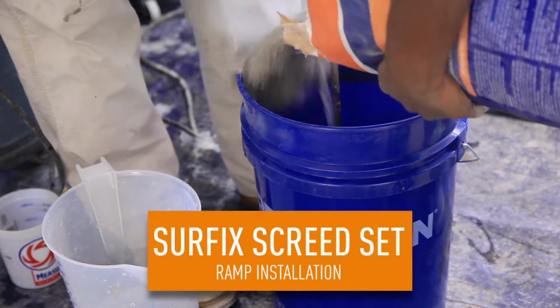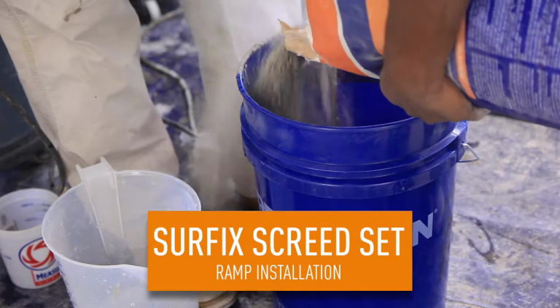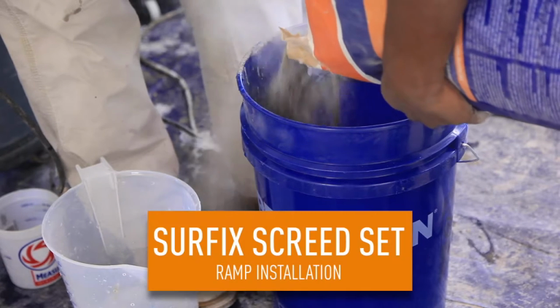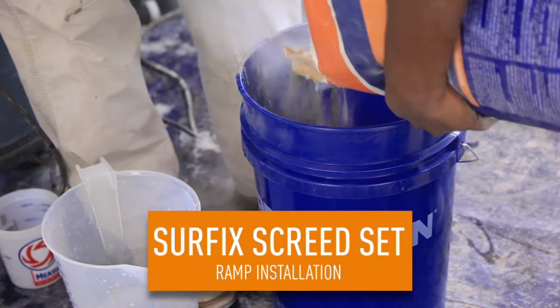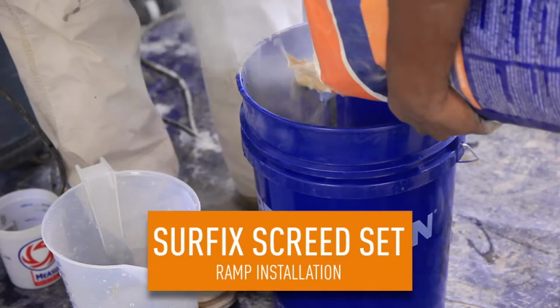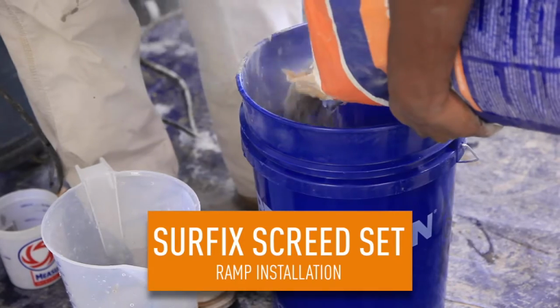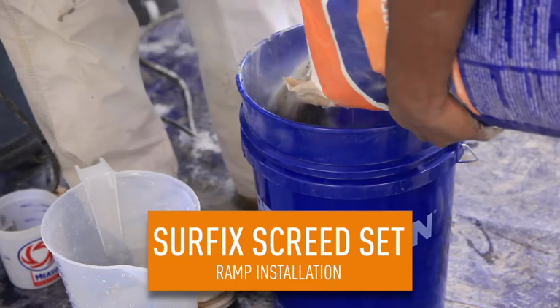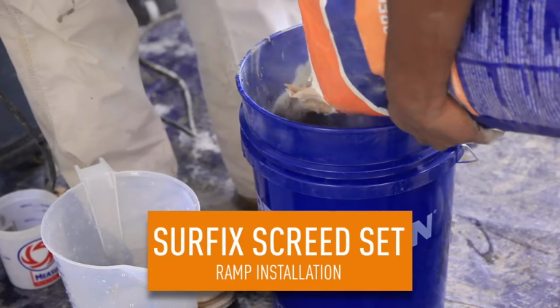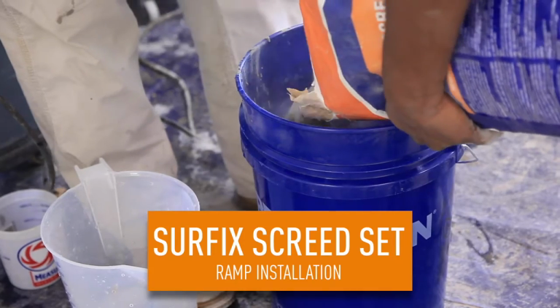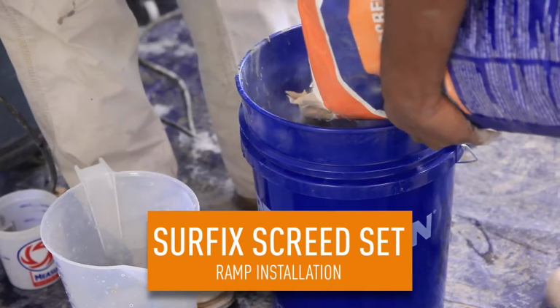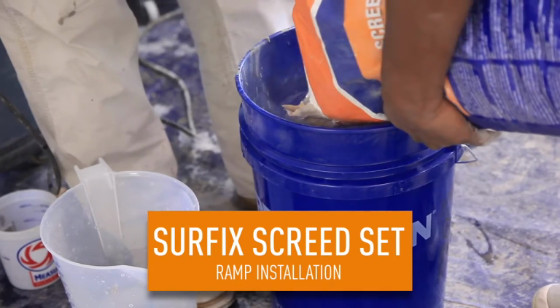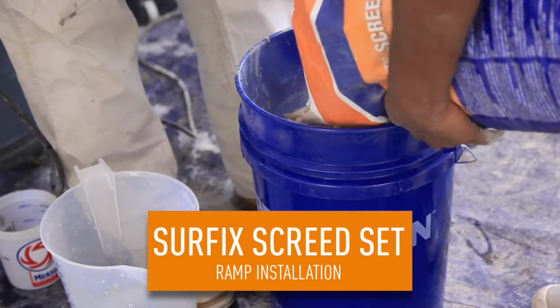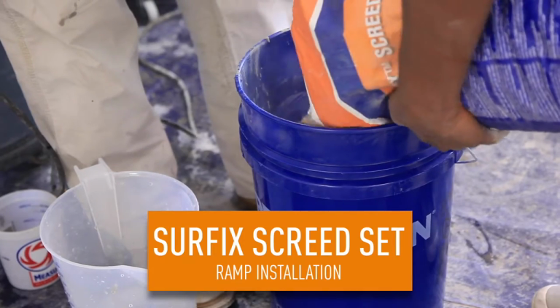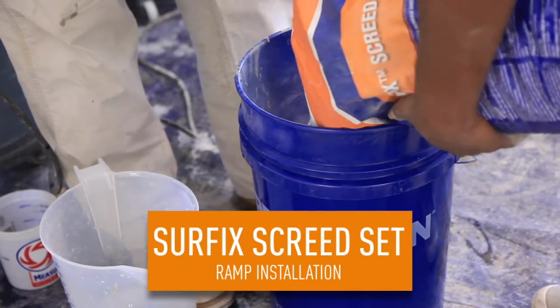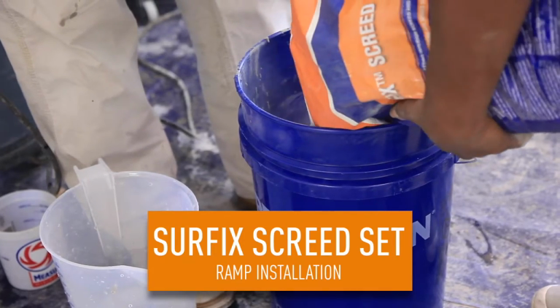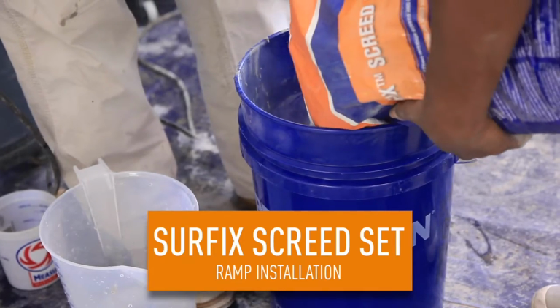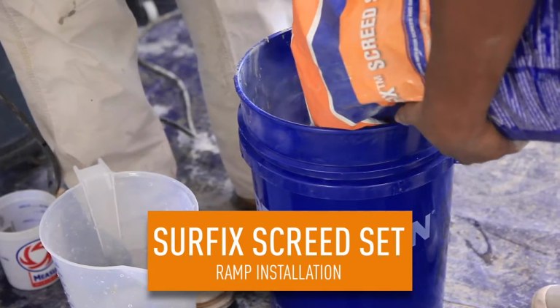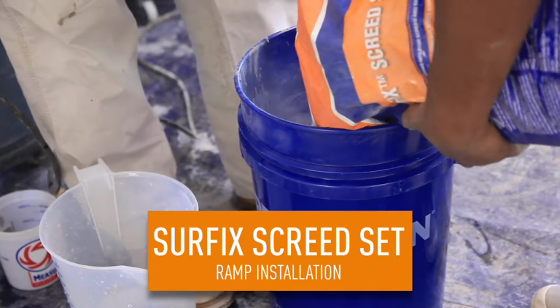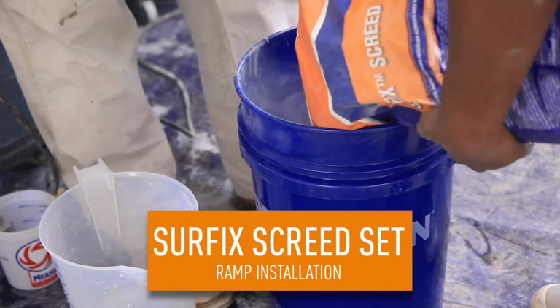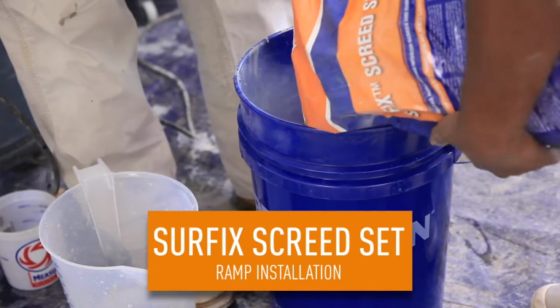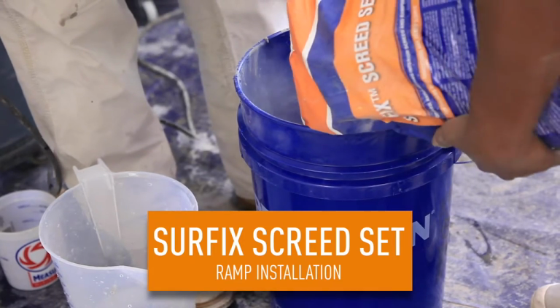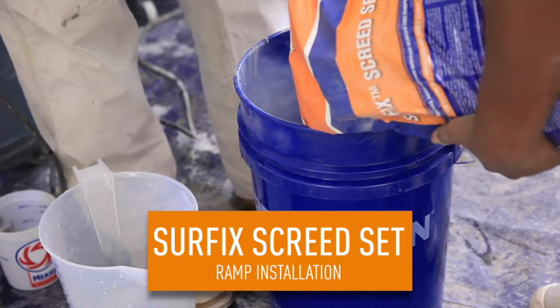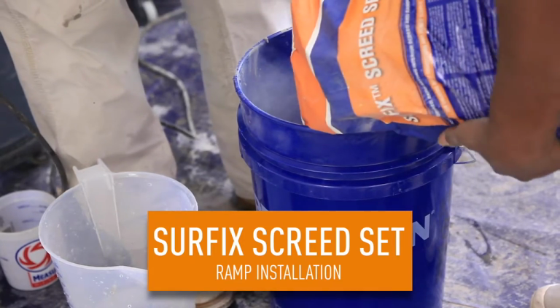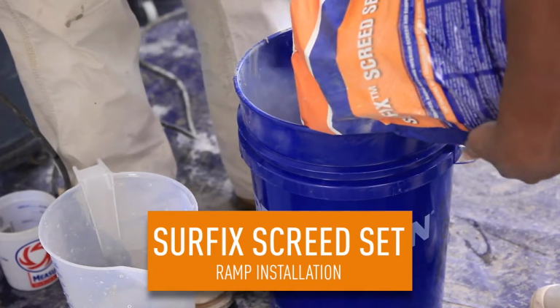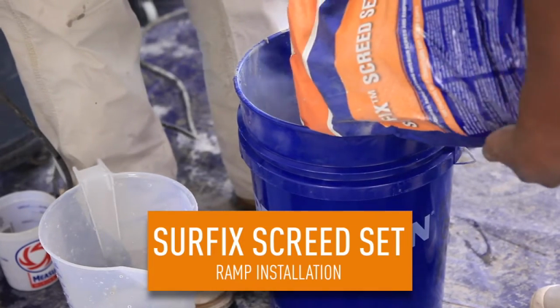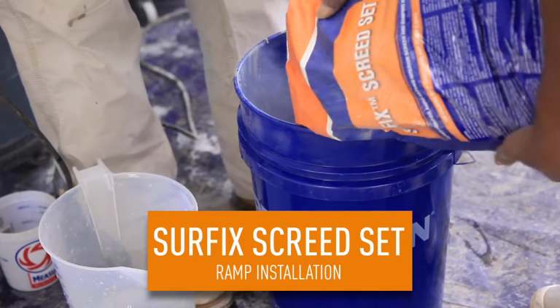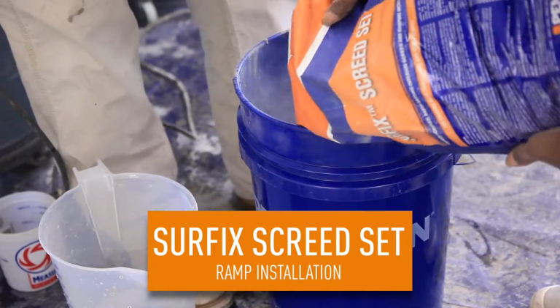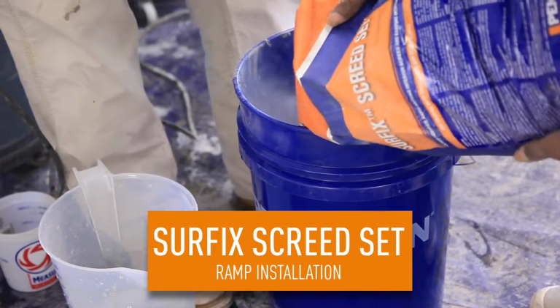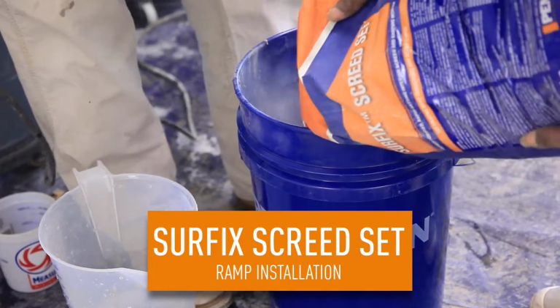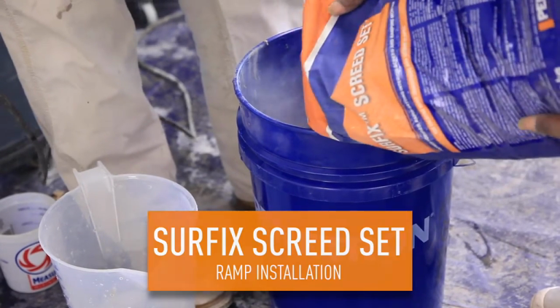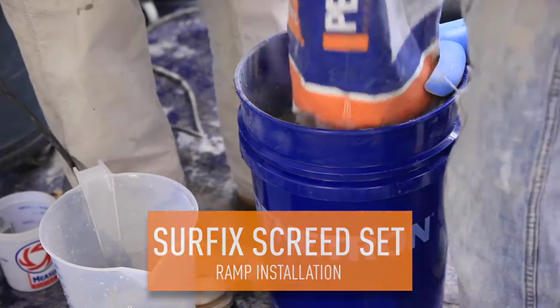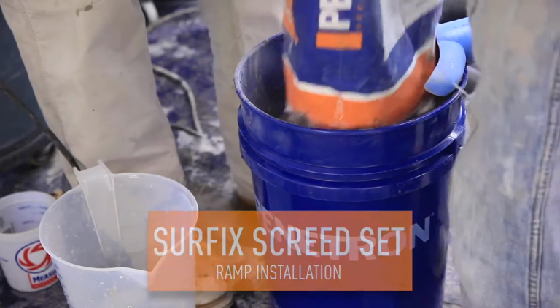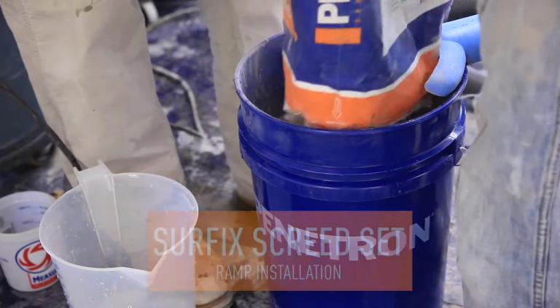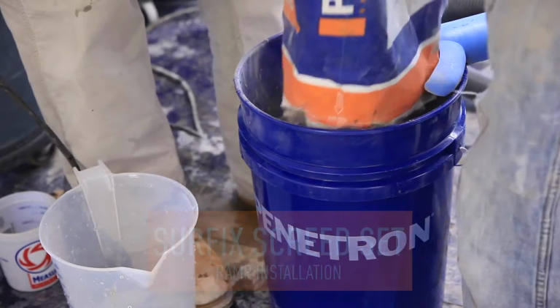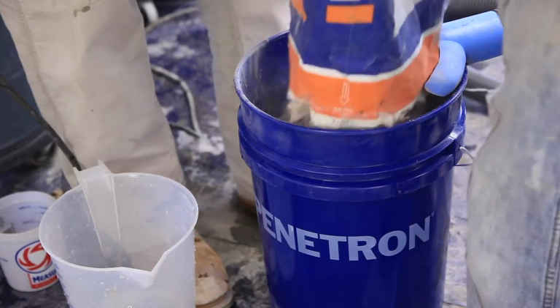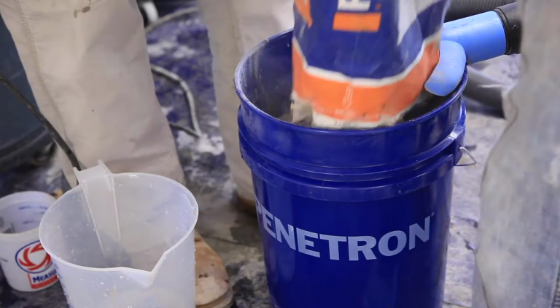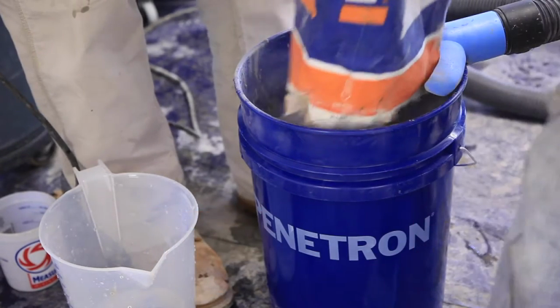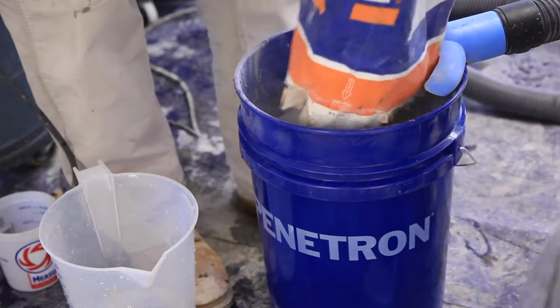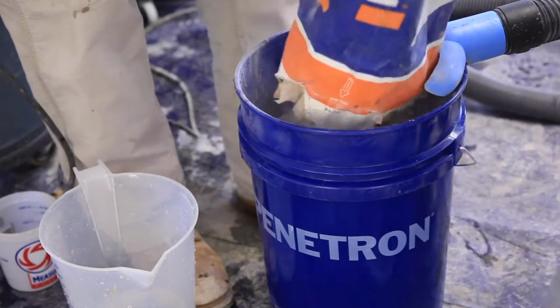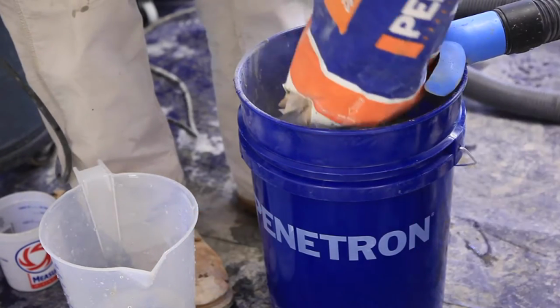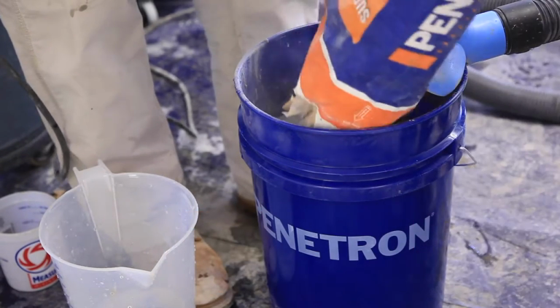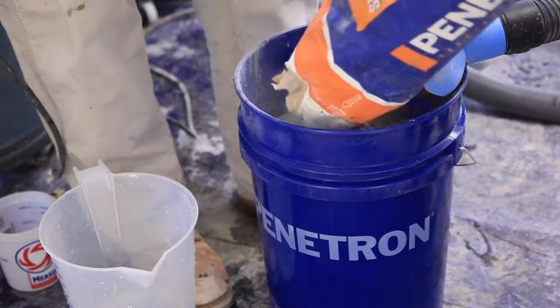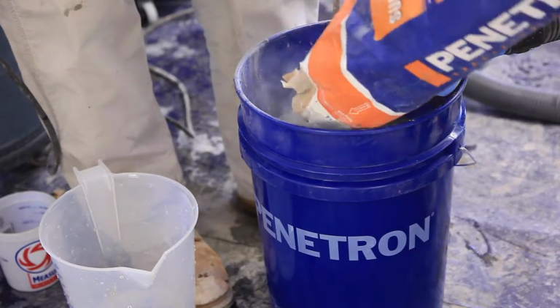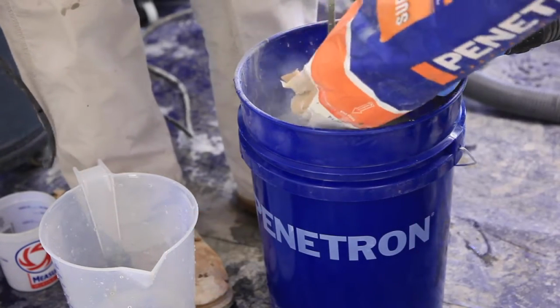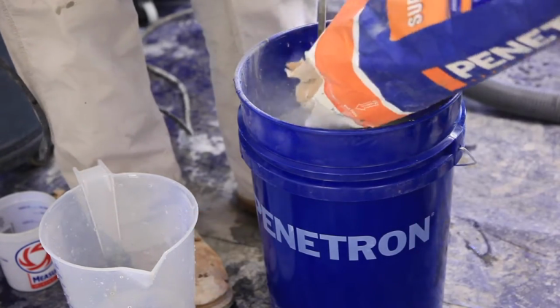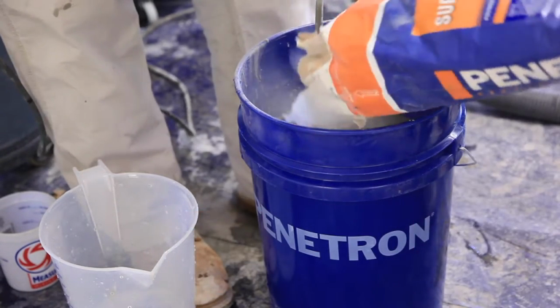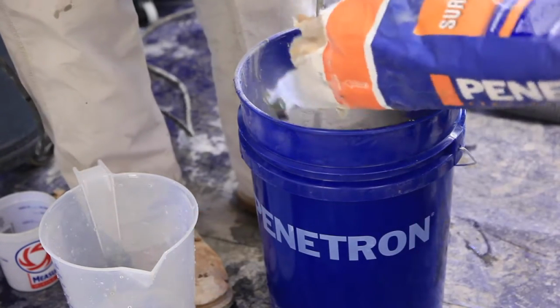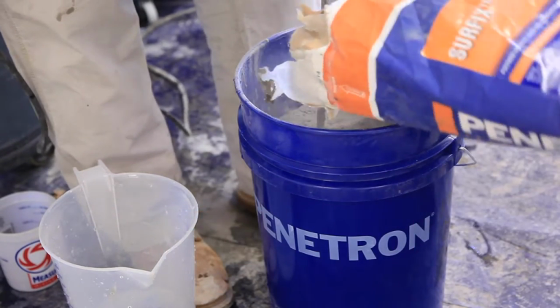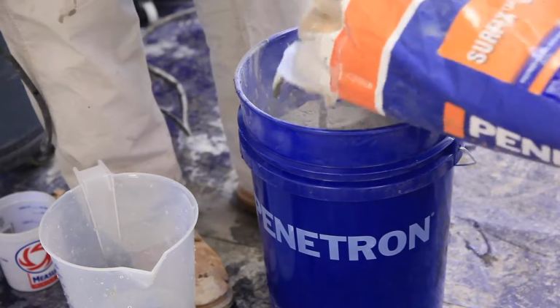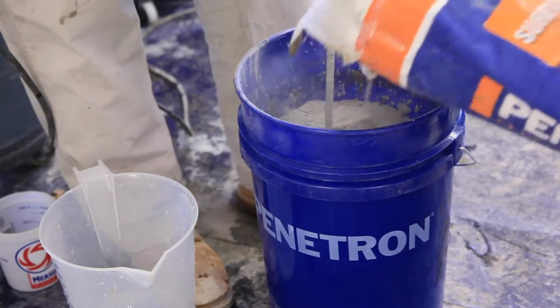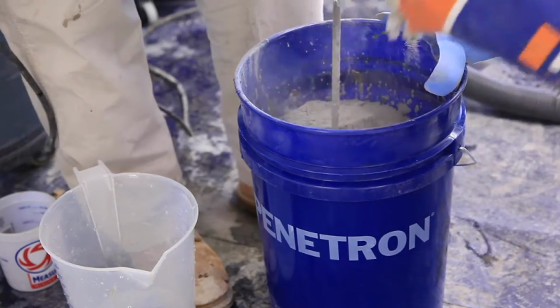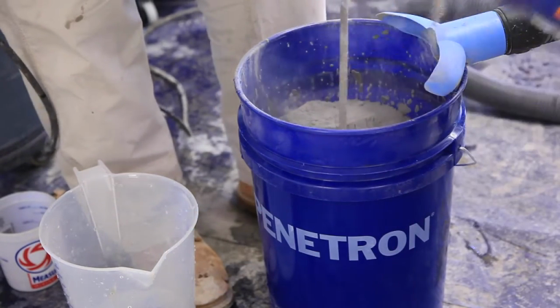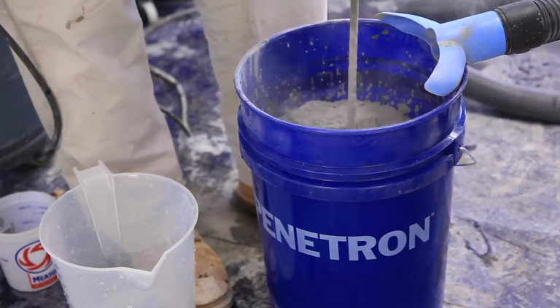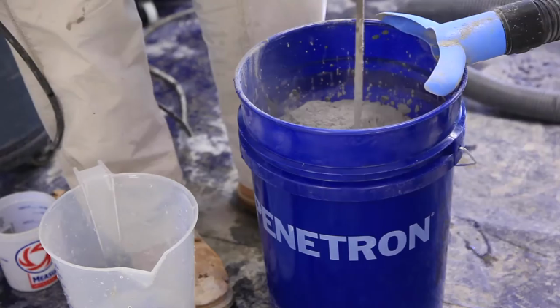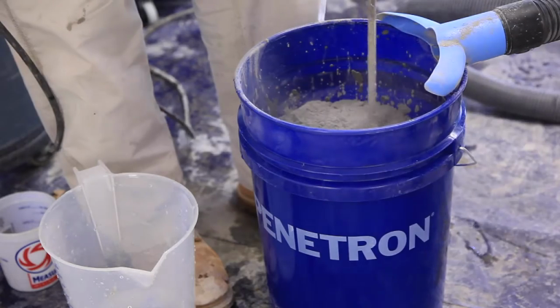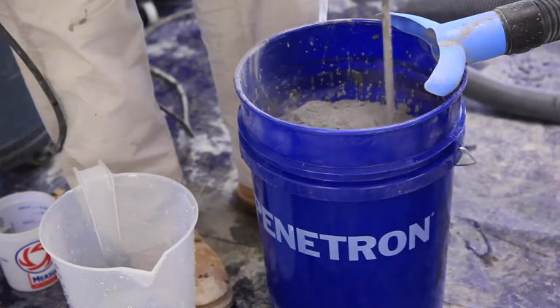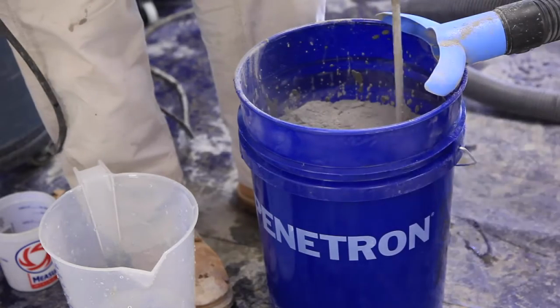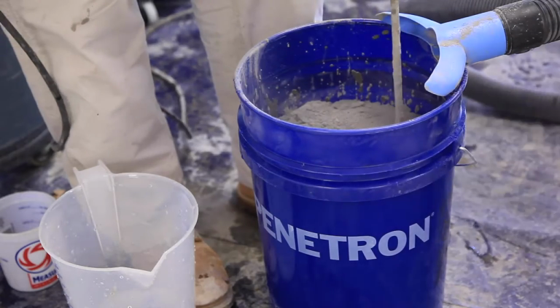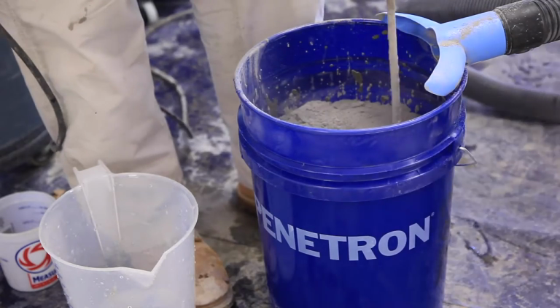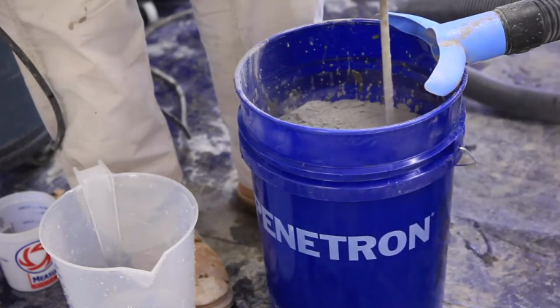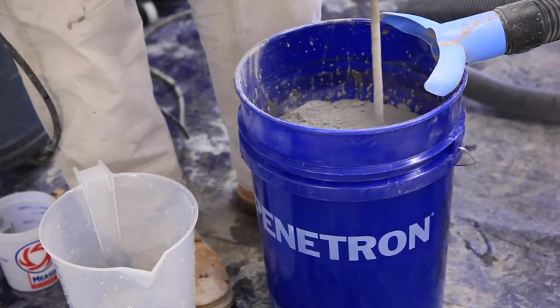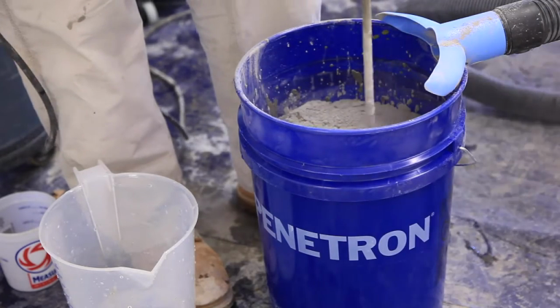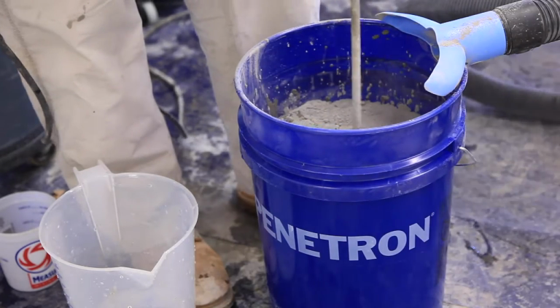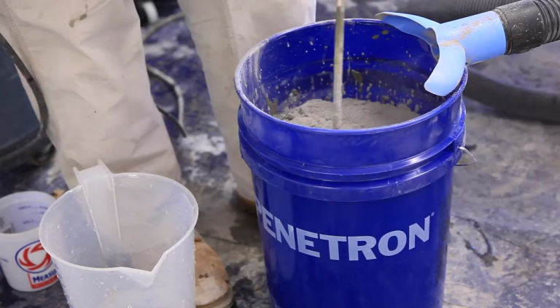Surfix Screed Set, a rapid setting mortar, is used for both interior and exterior areas where sloped to ramp surfaces are needed.